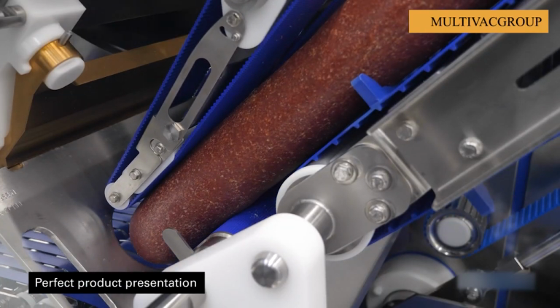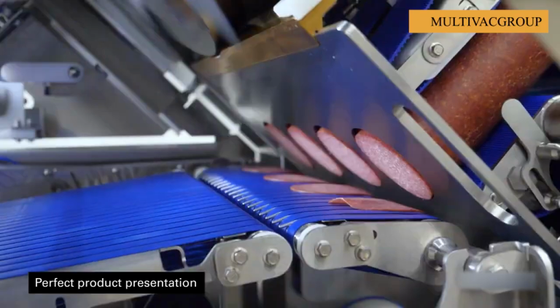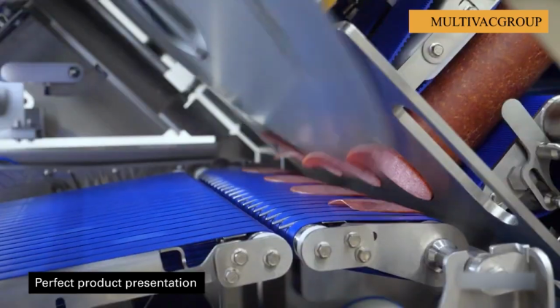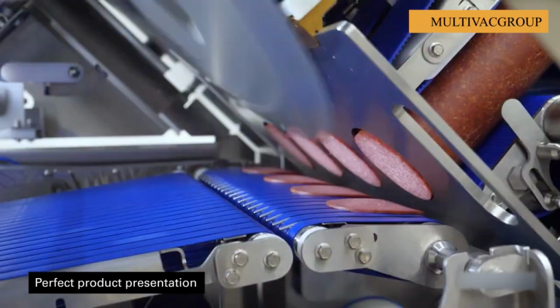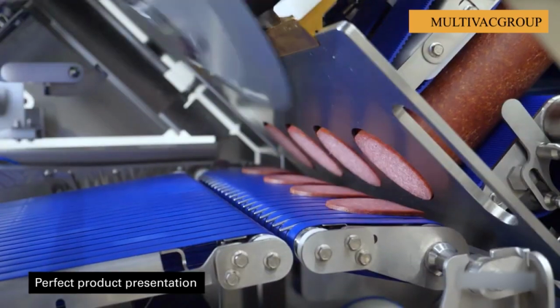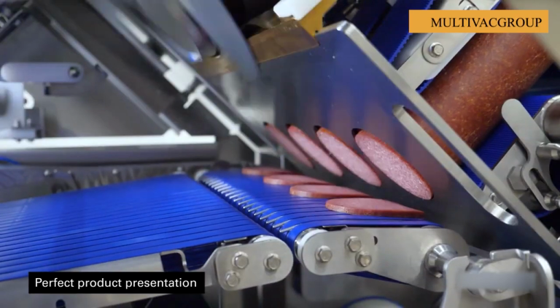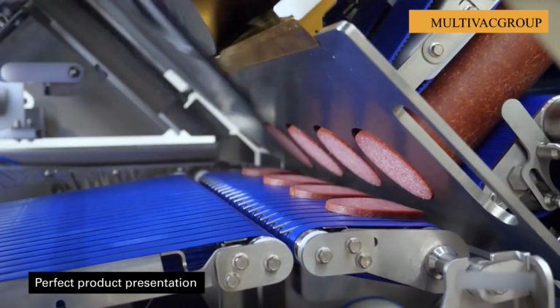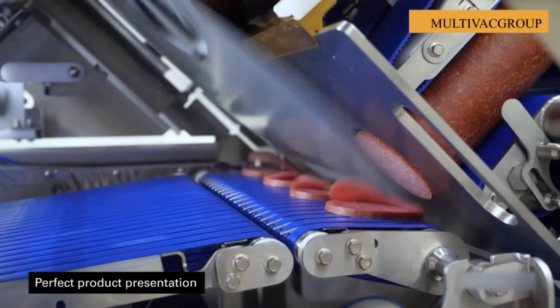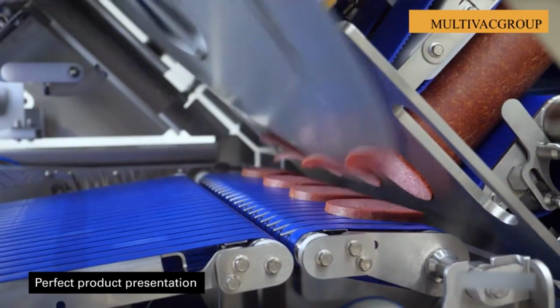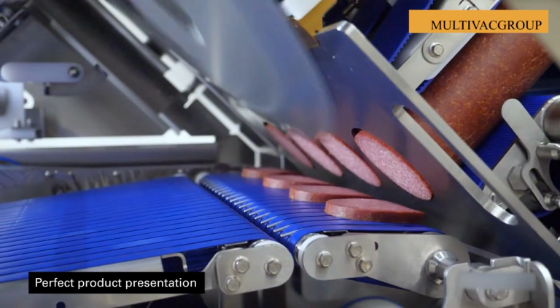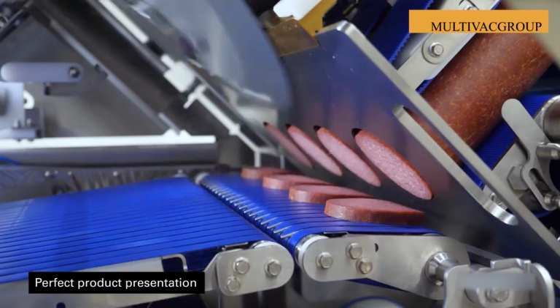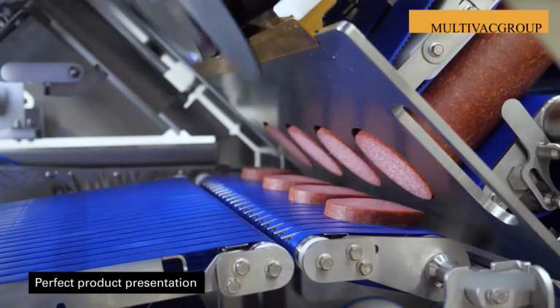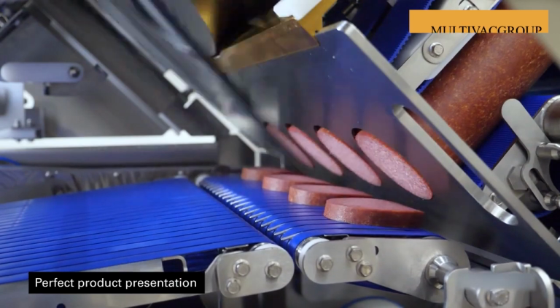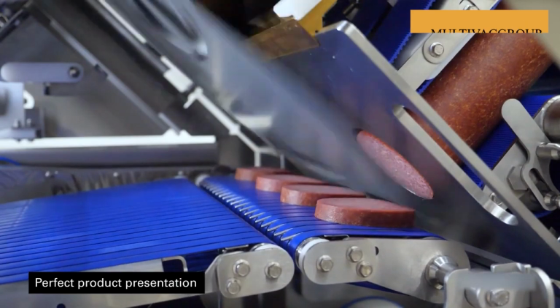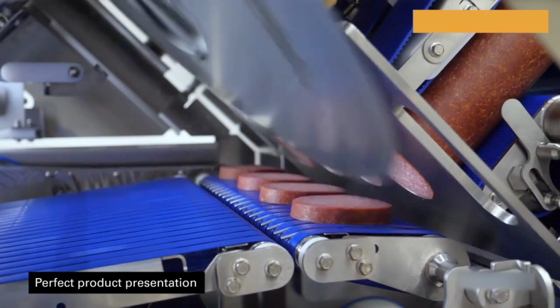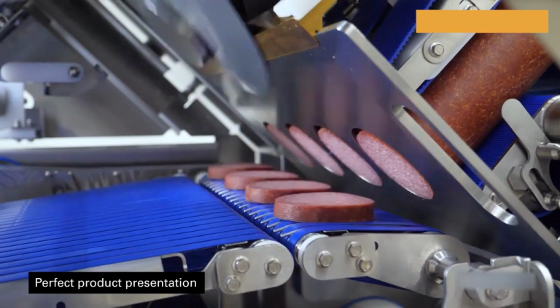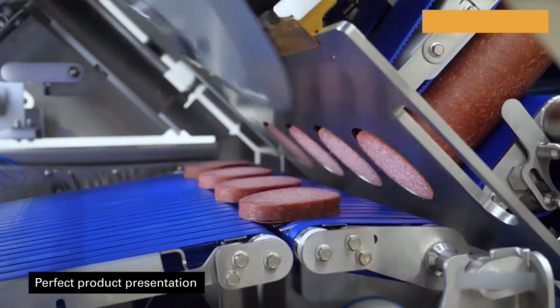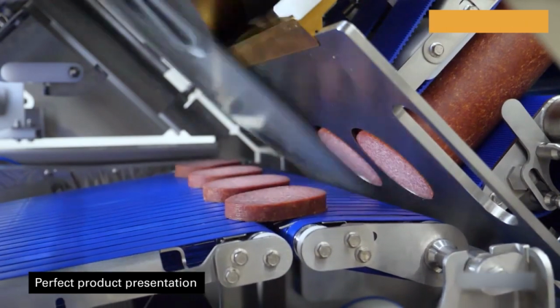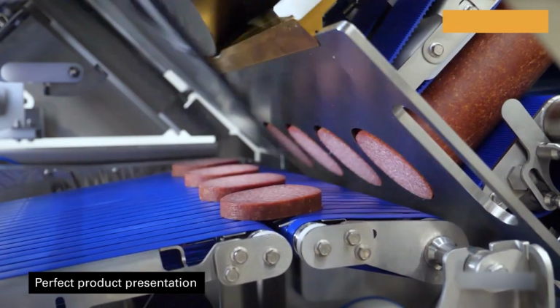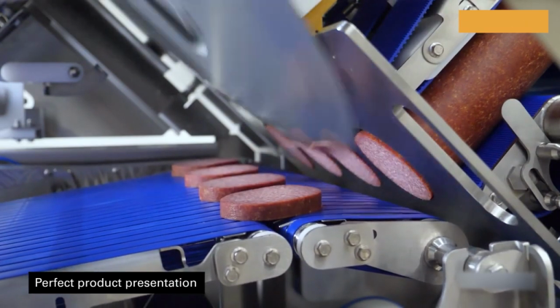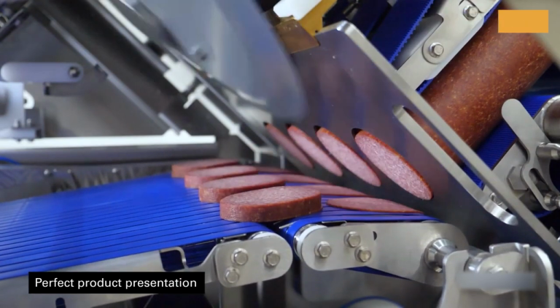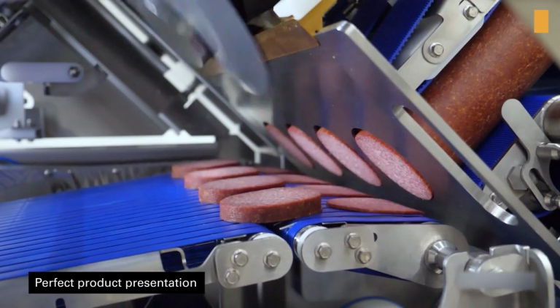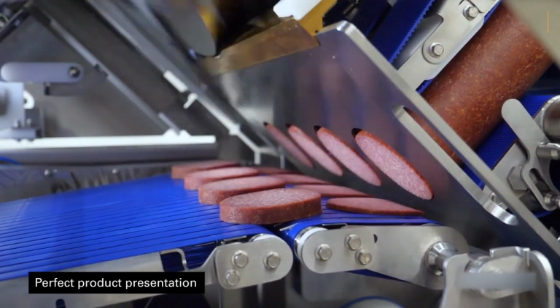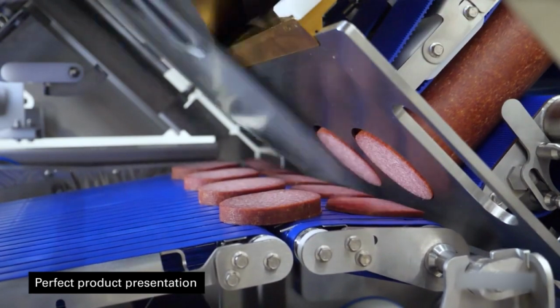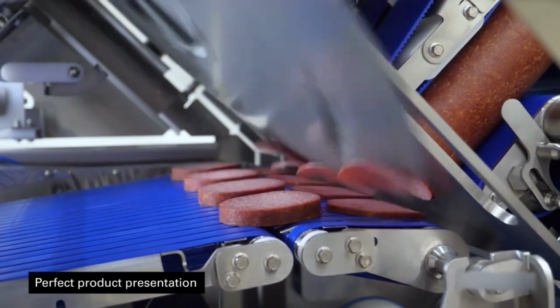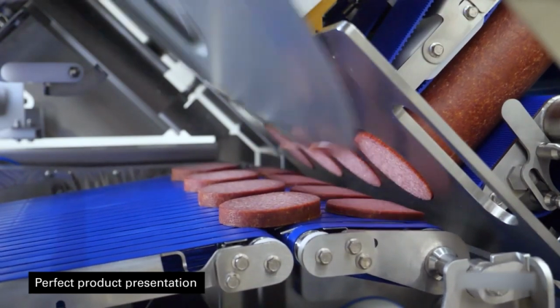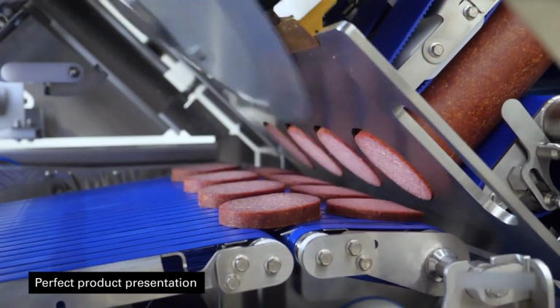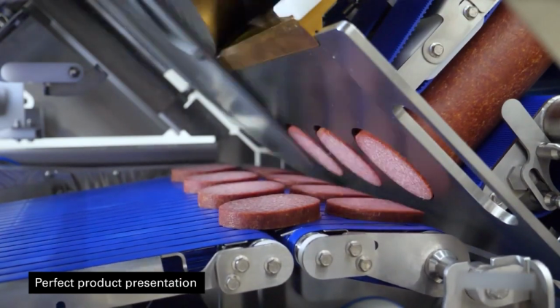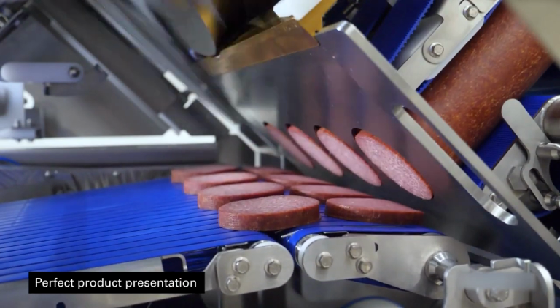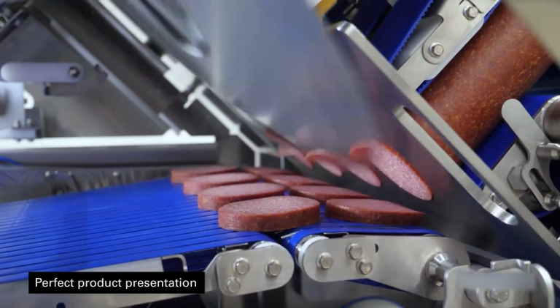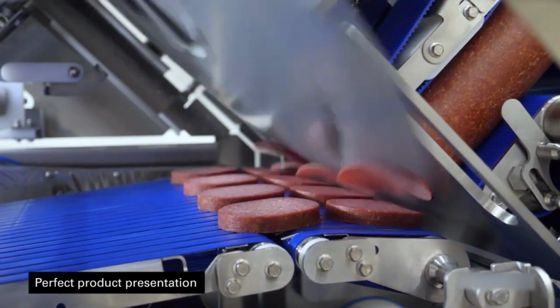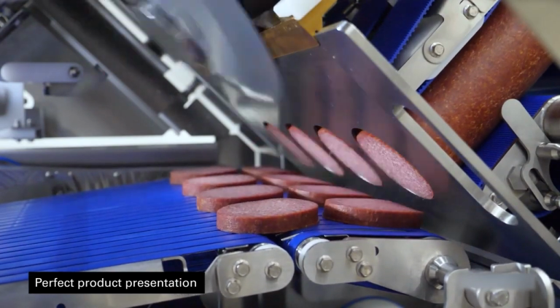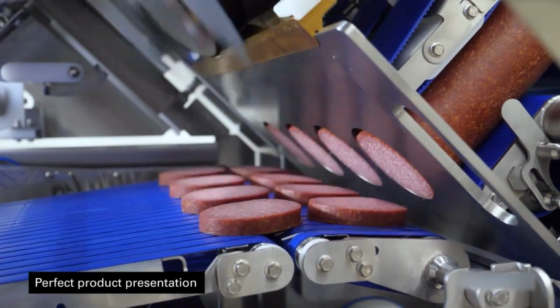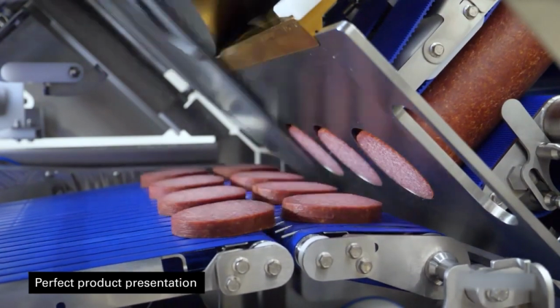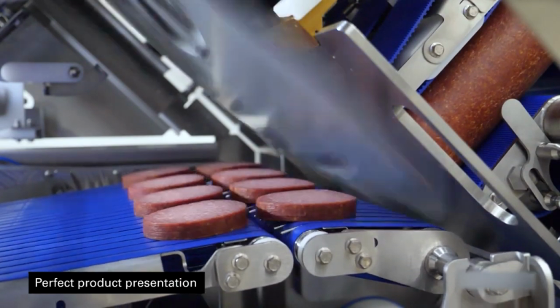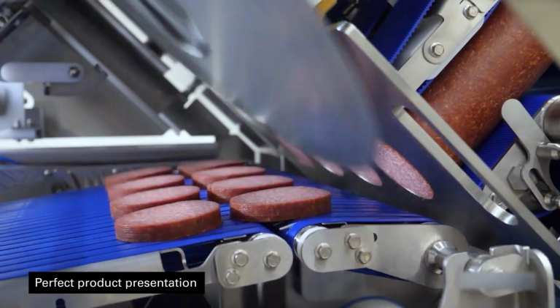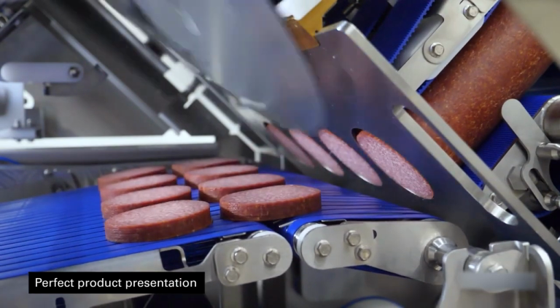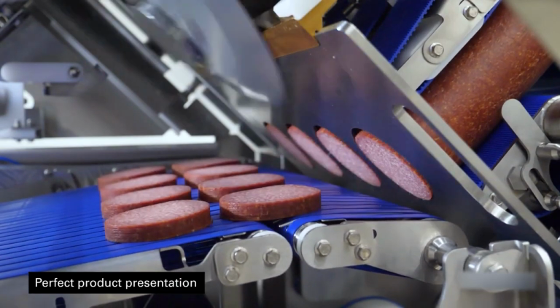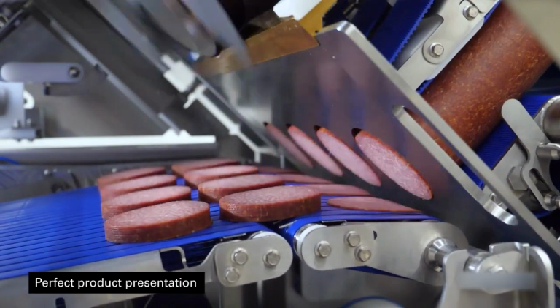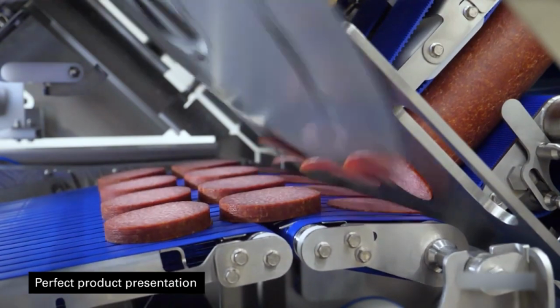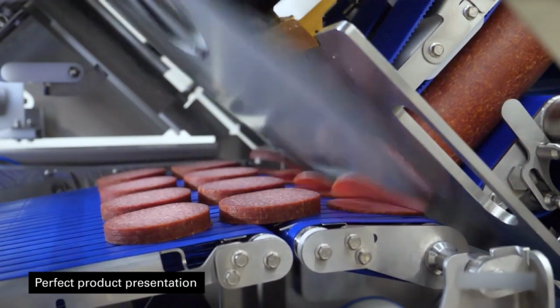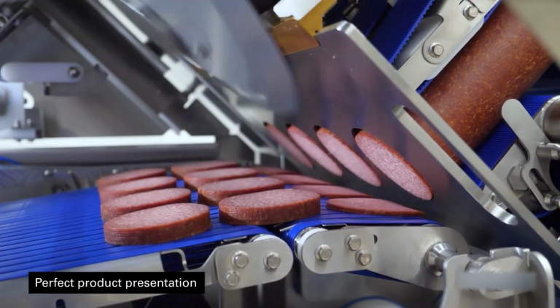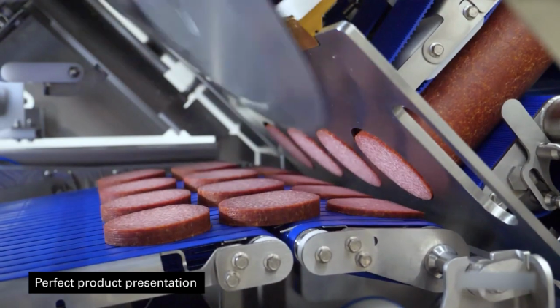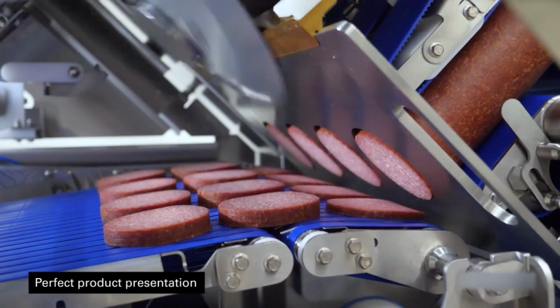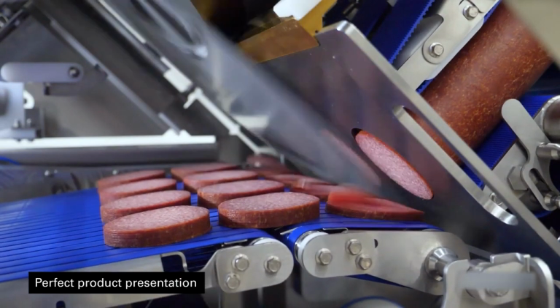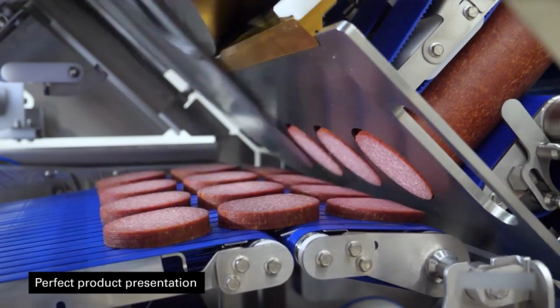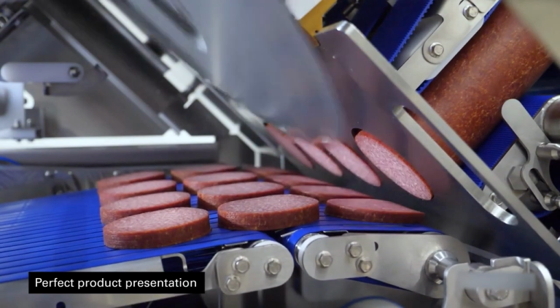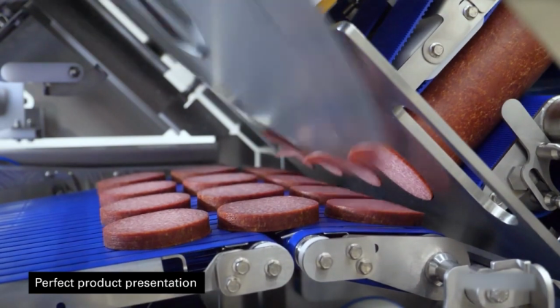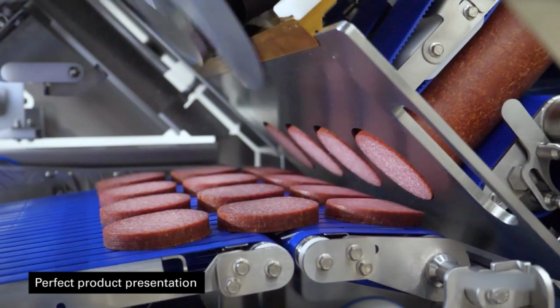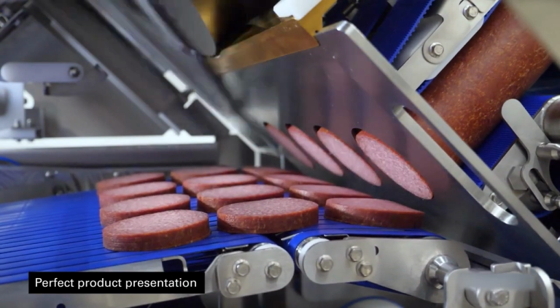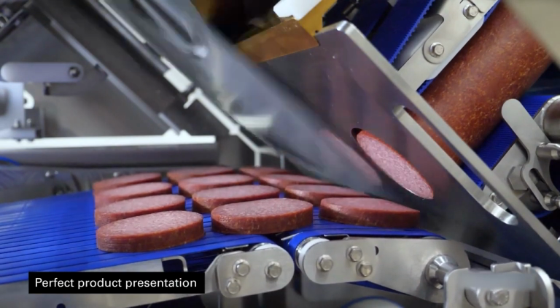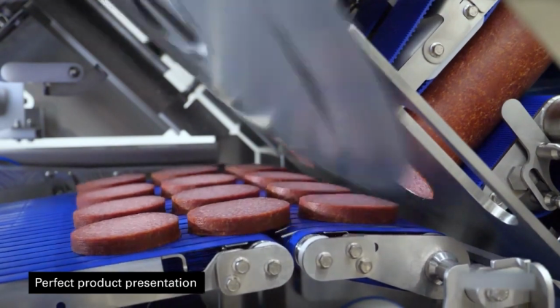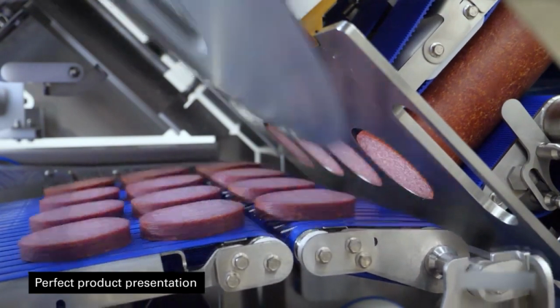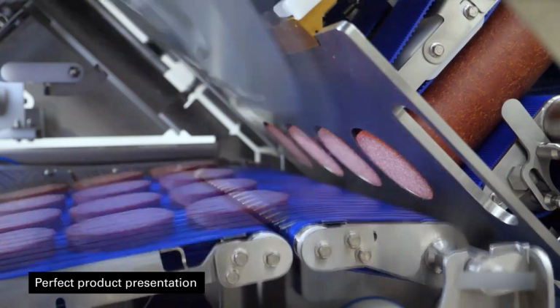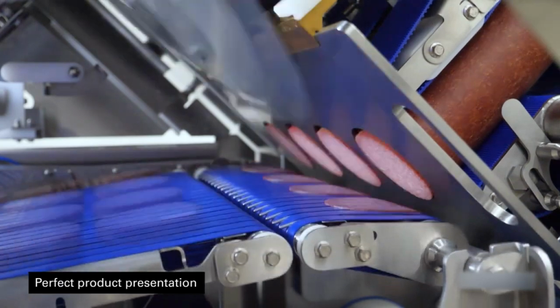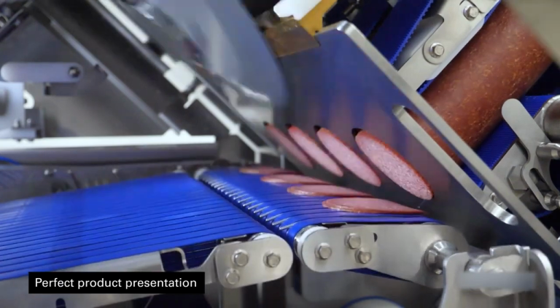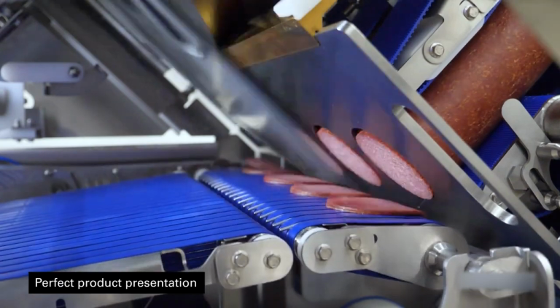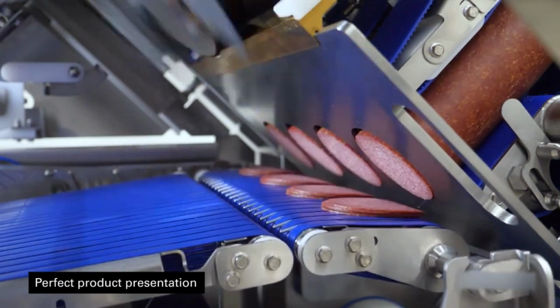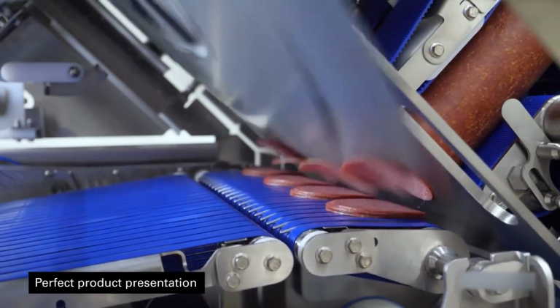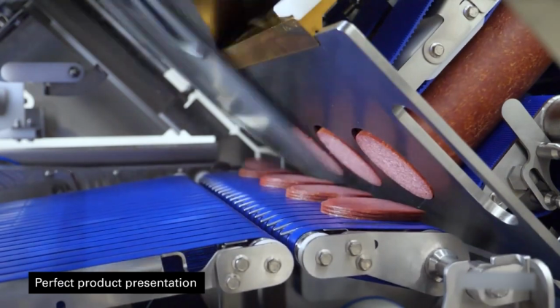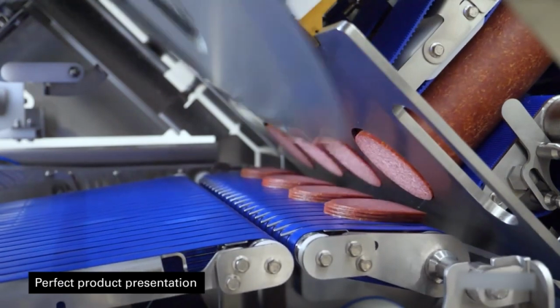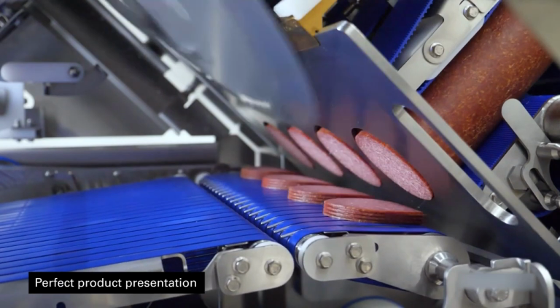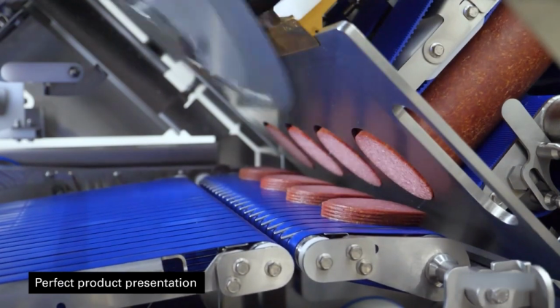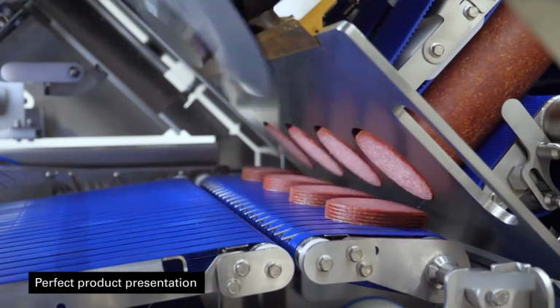High levels of efficiency and cost-effectiveness of the Multivac slicer has helped factories increase work efficiency.